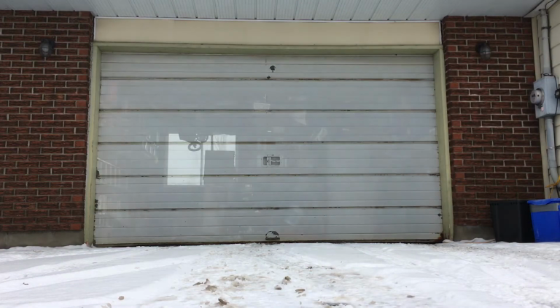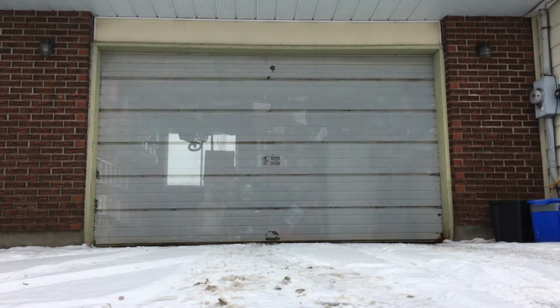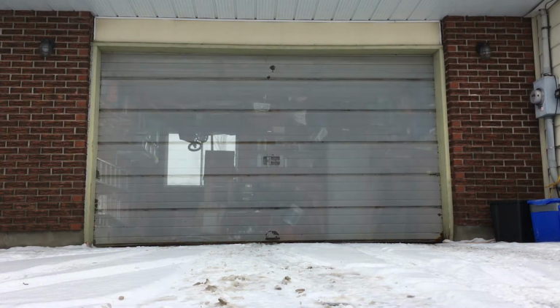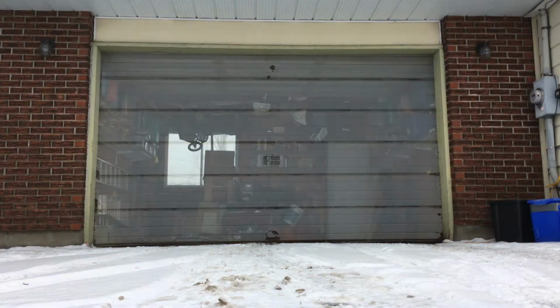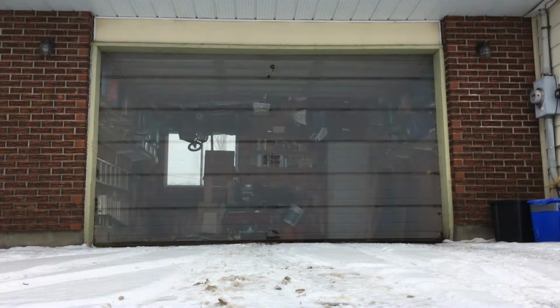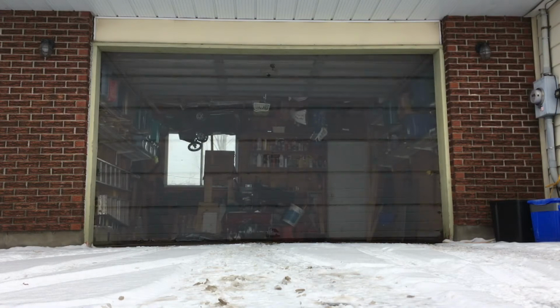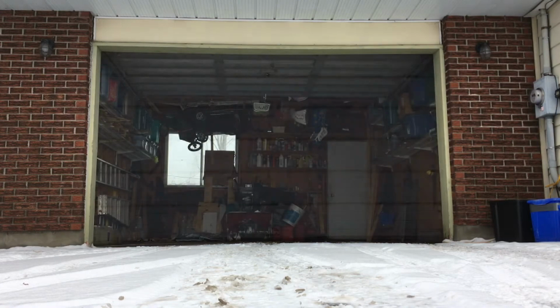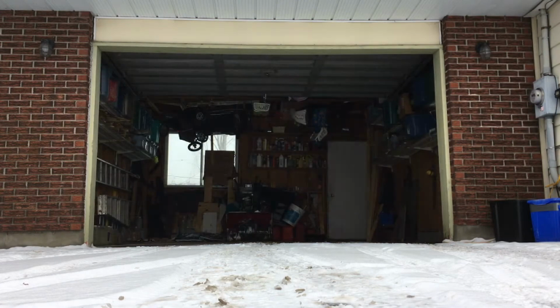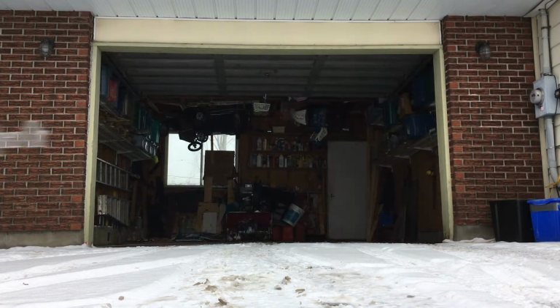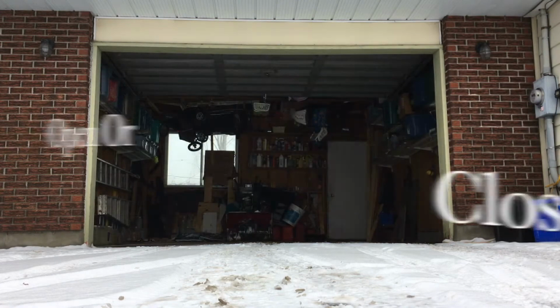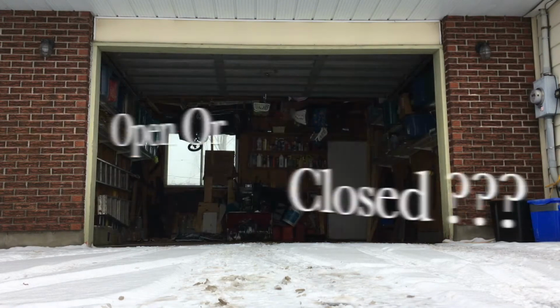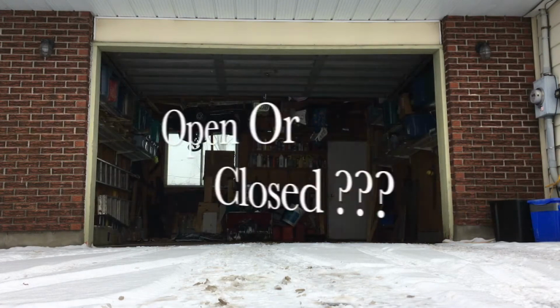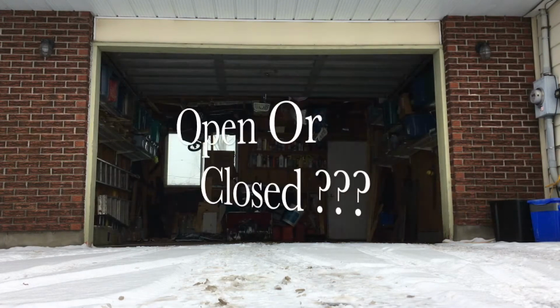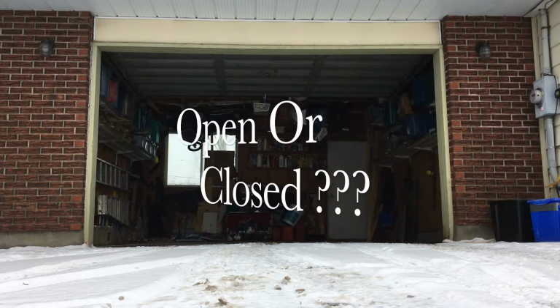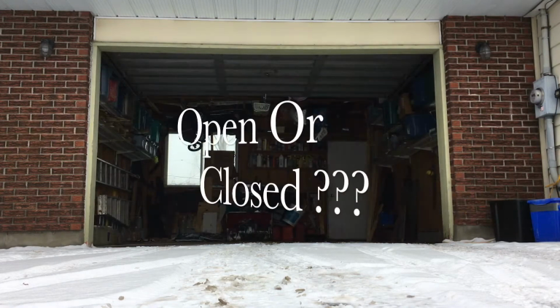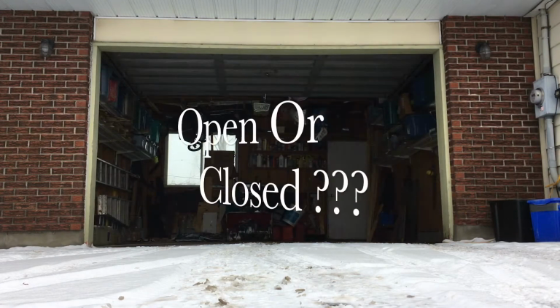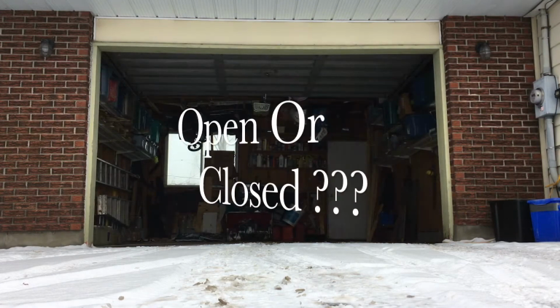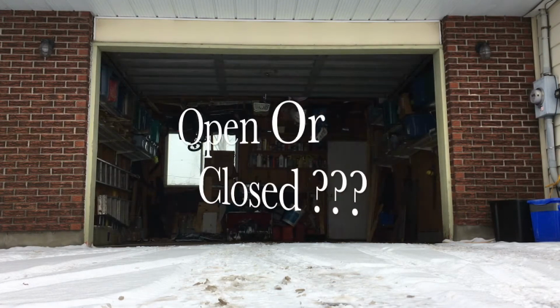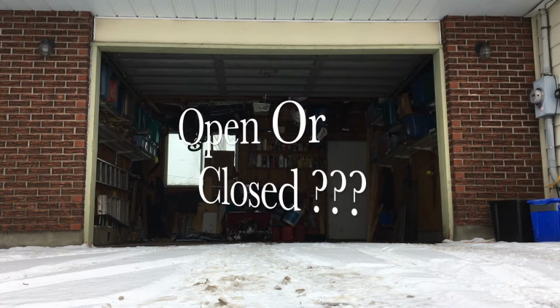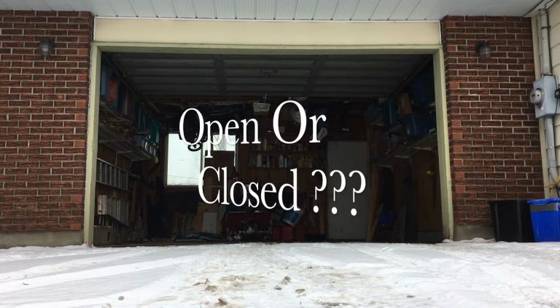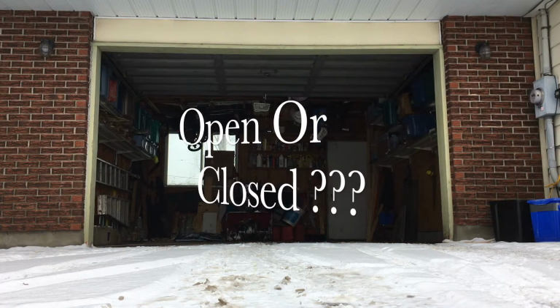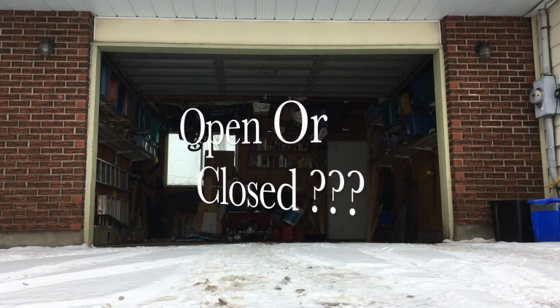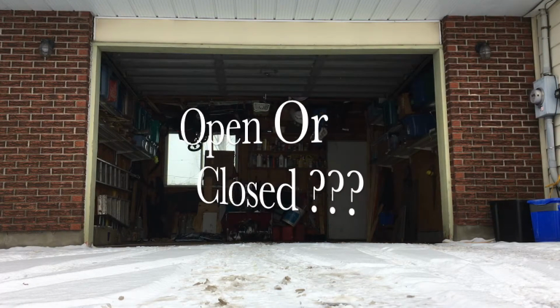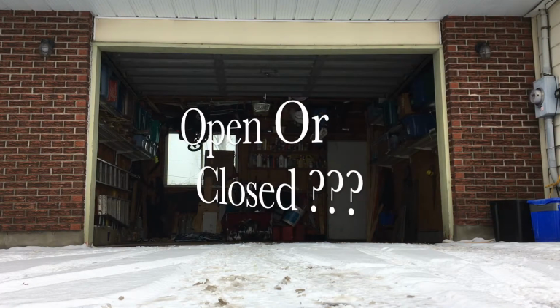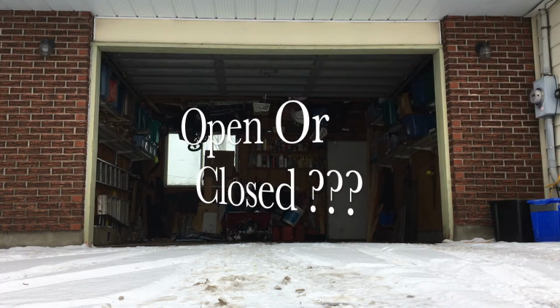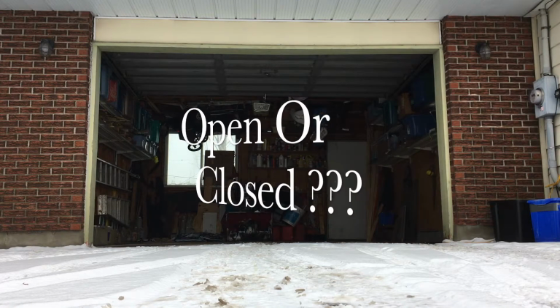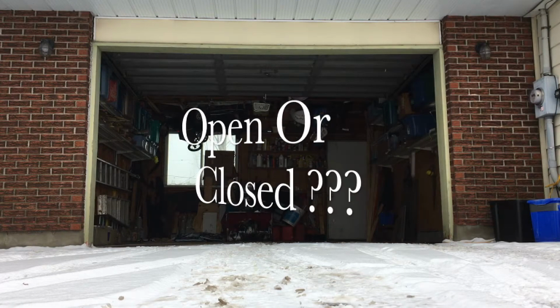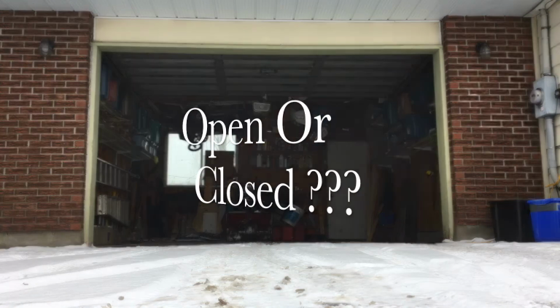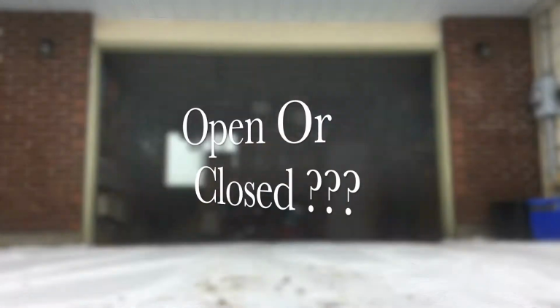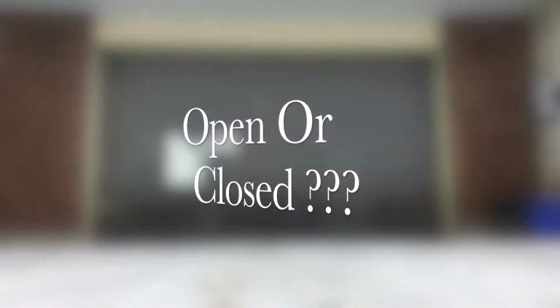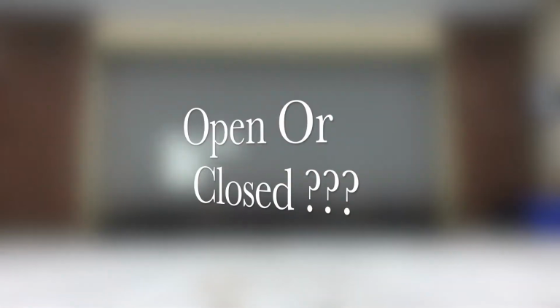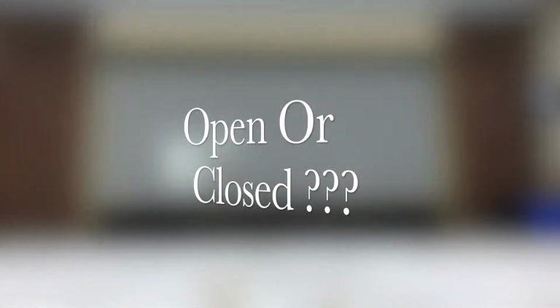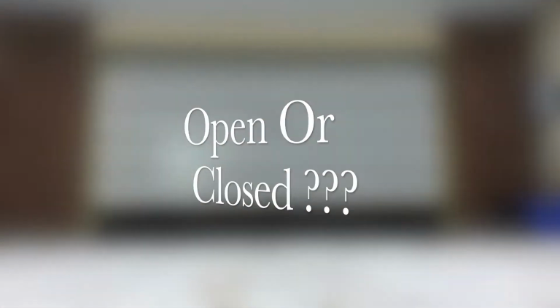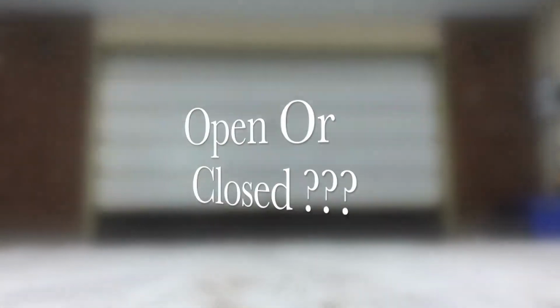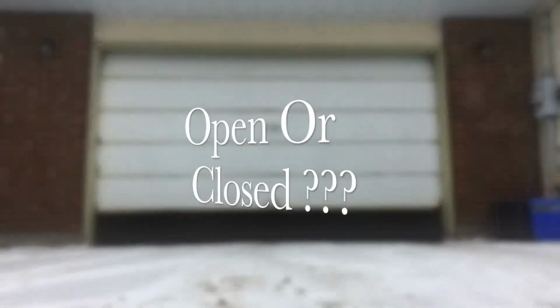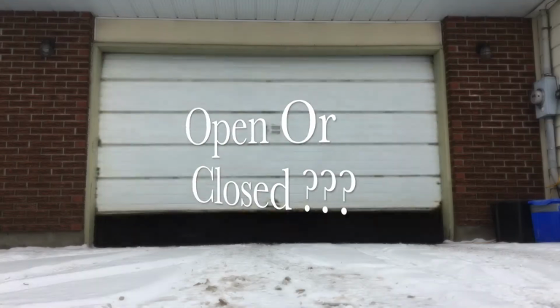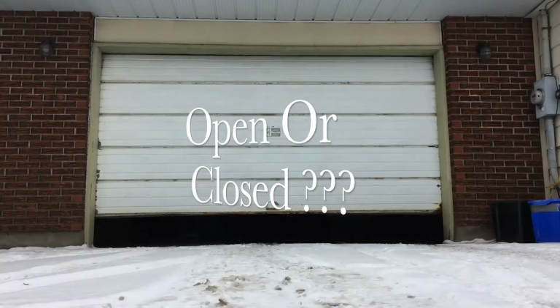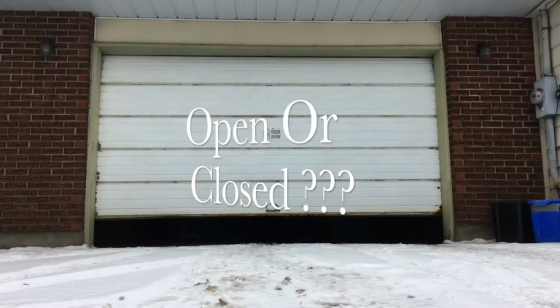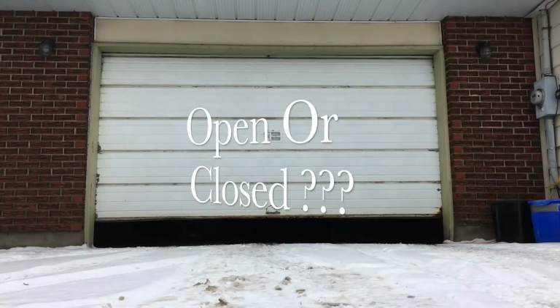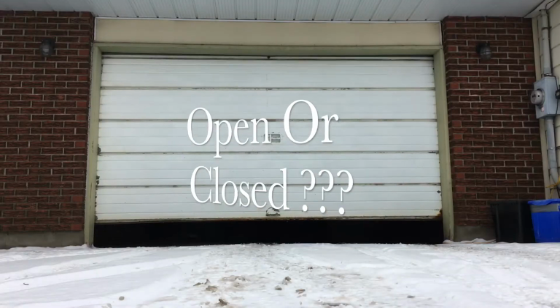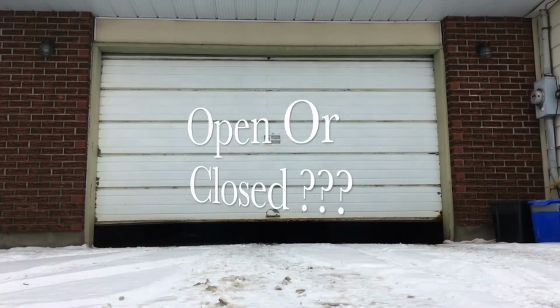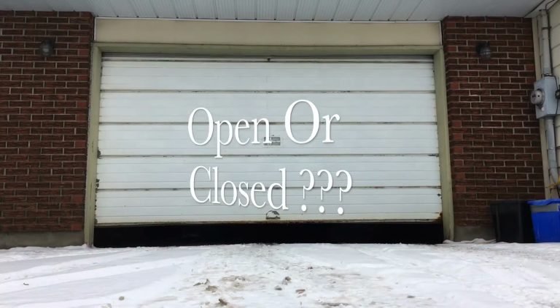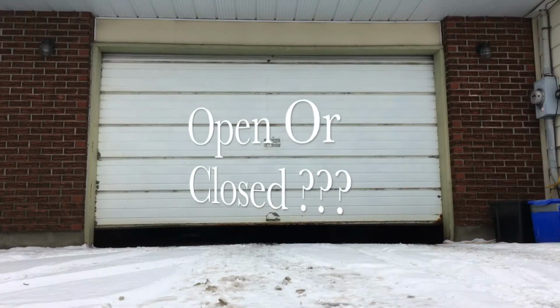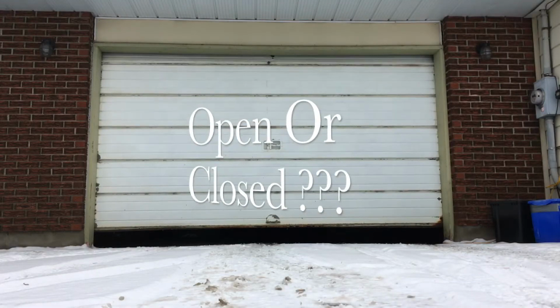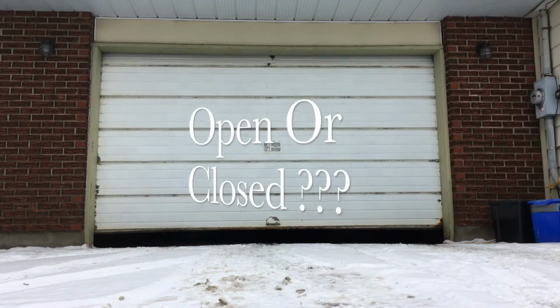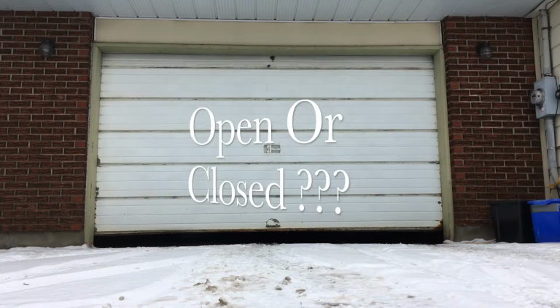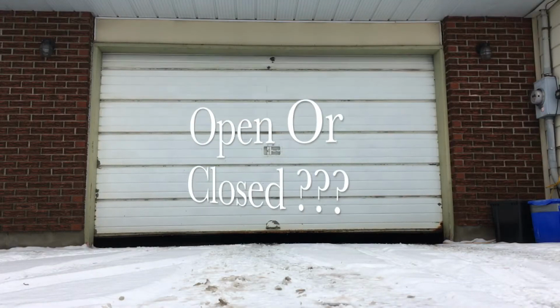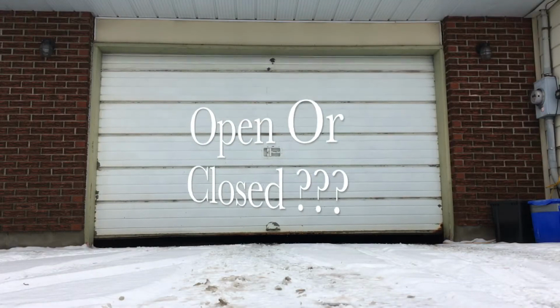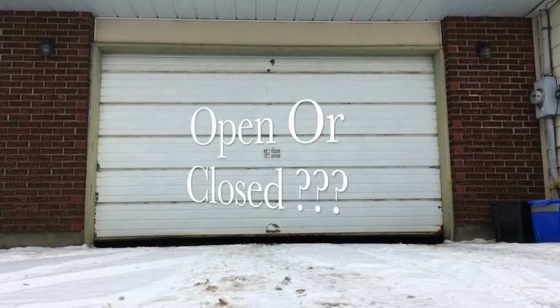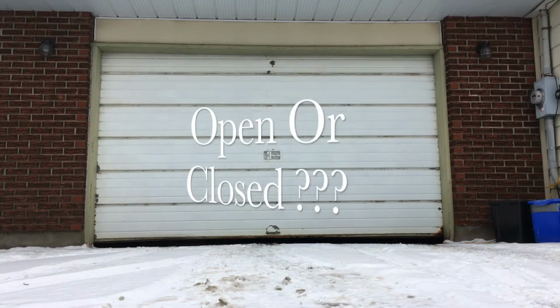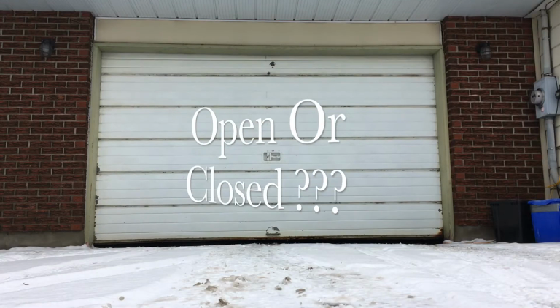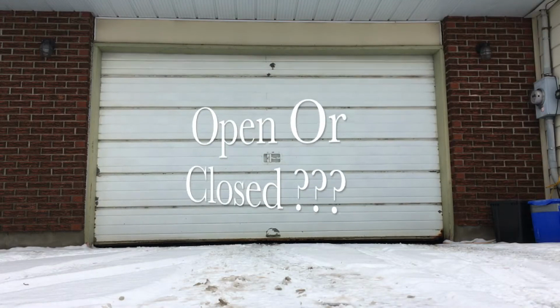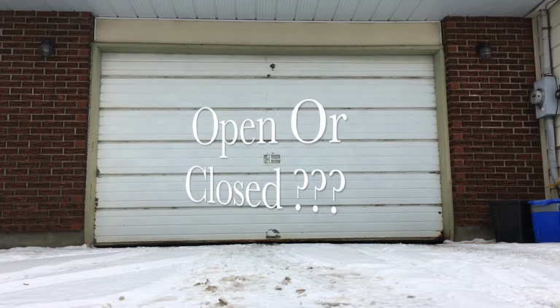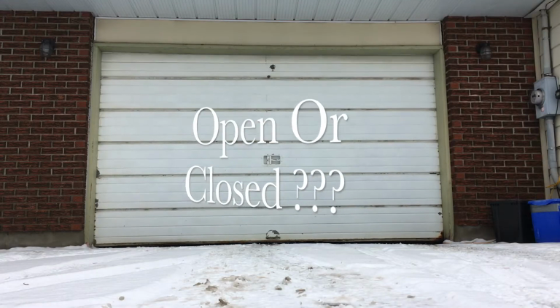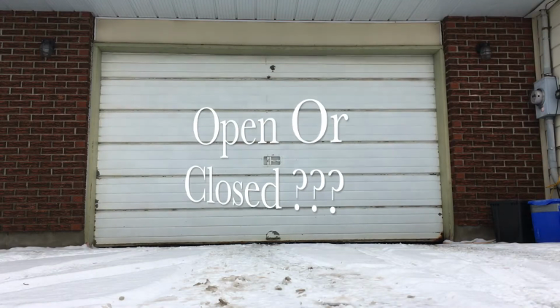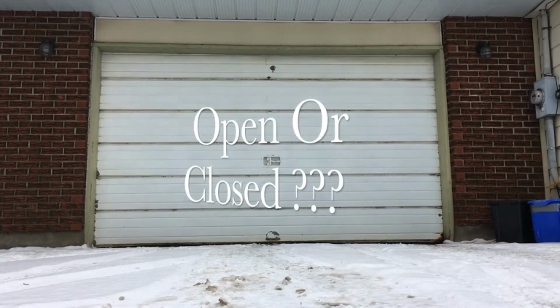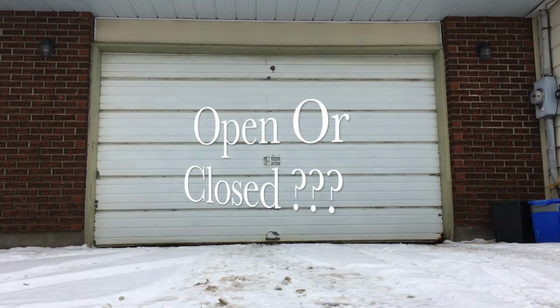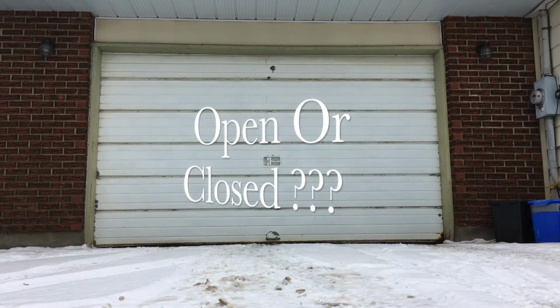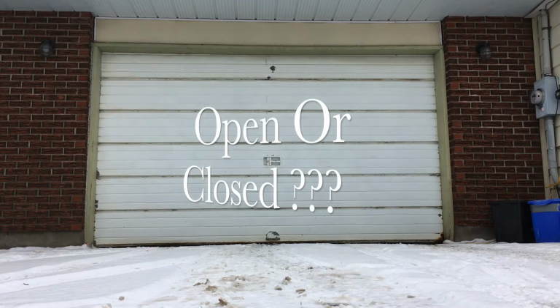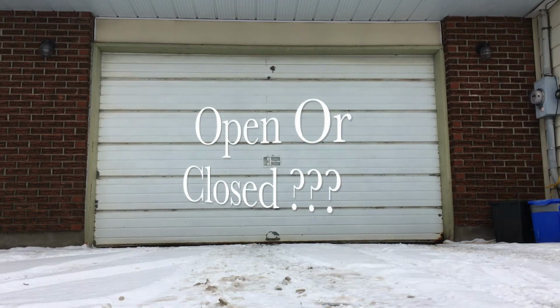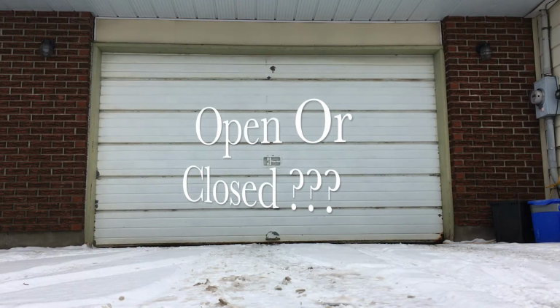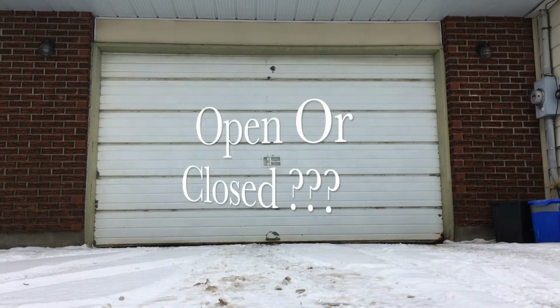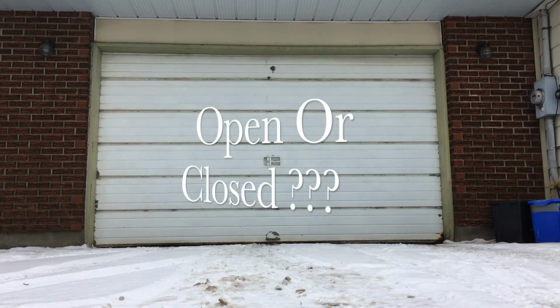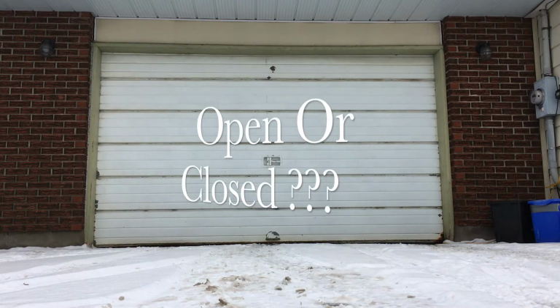If you can't see your garage door from the house, how do you know that it's open or closed?